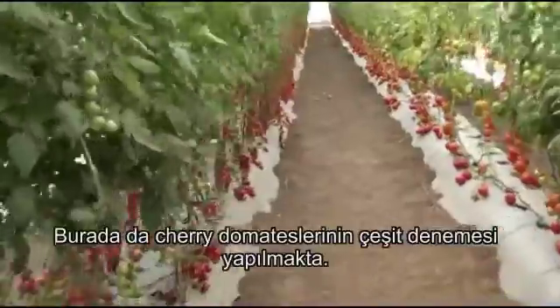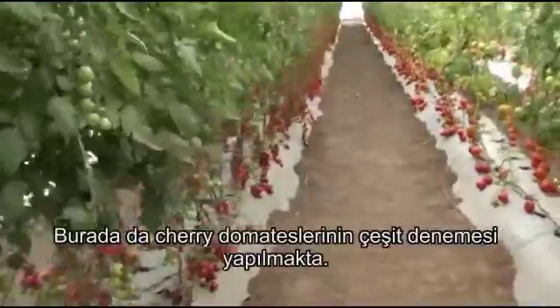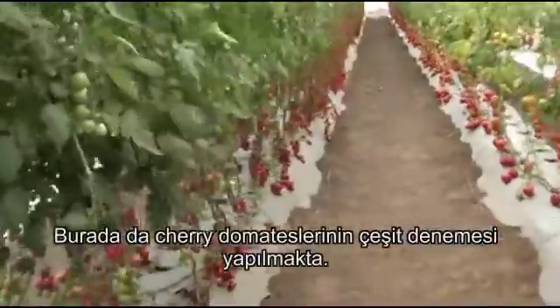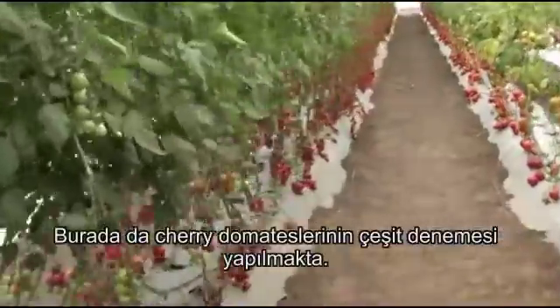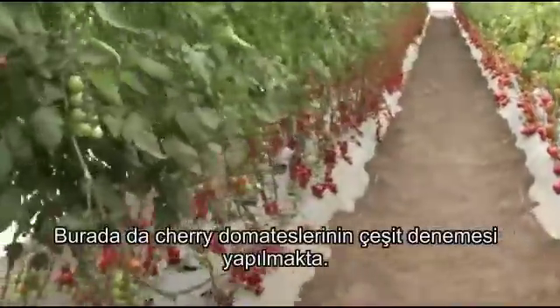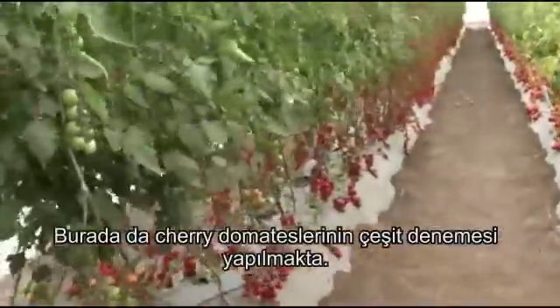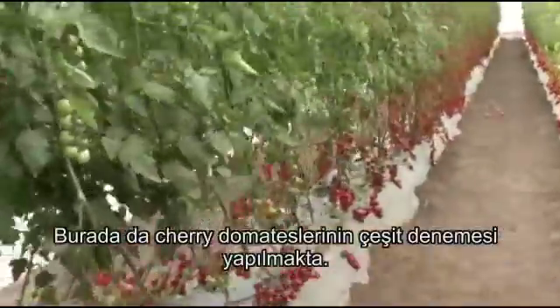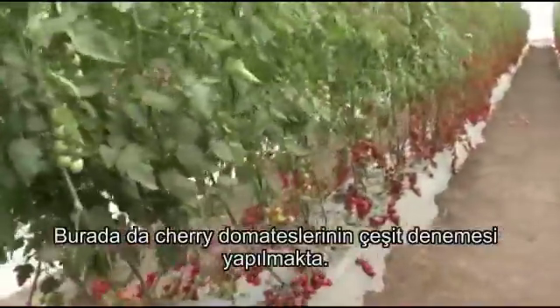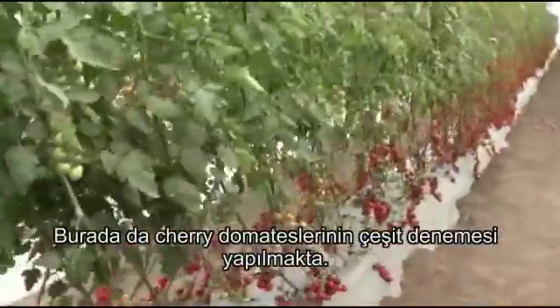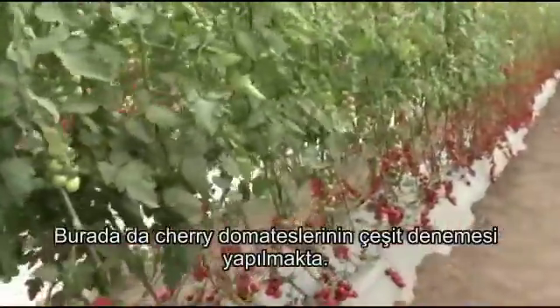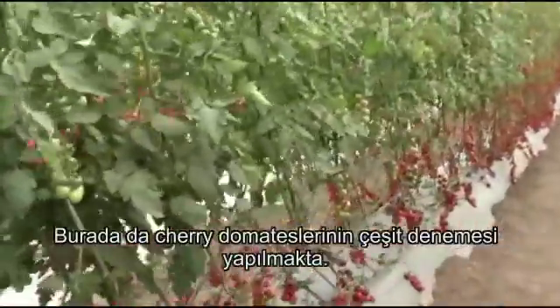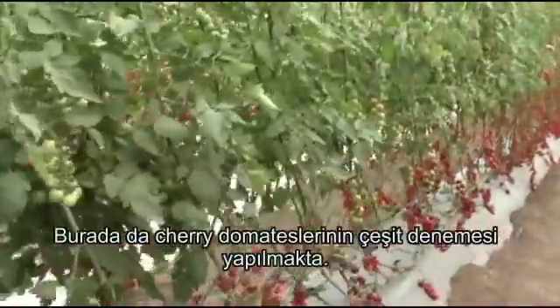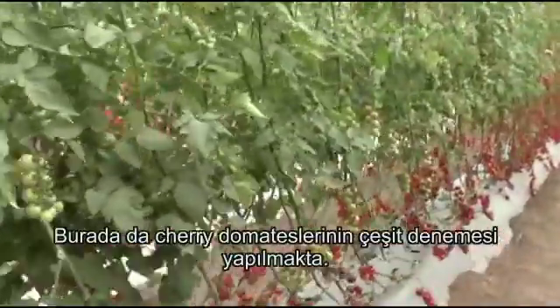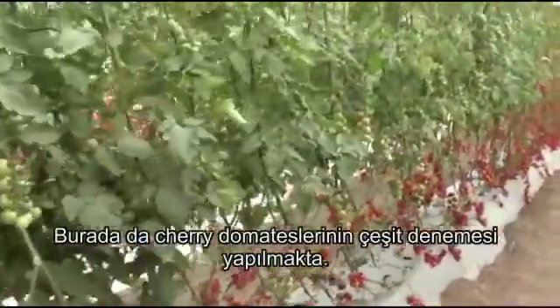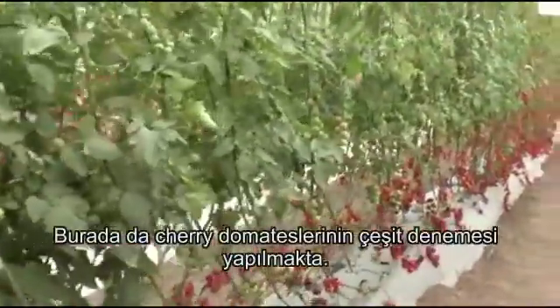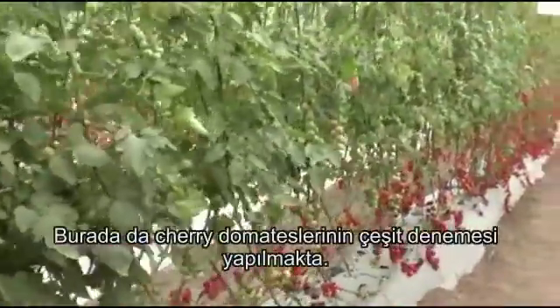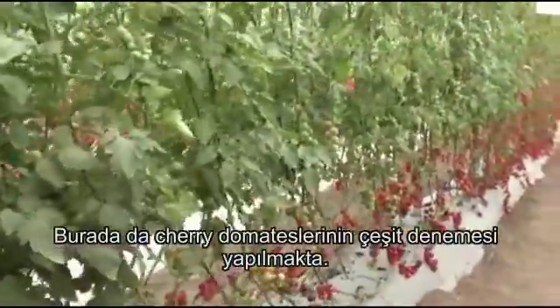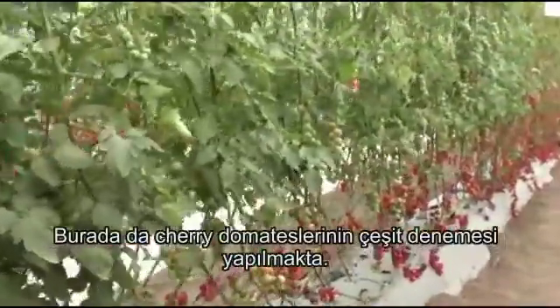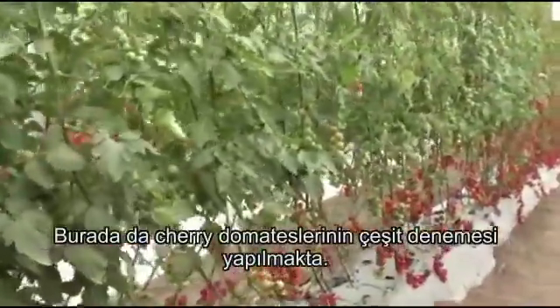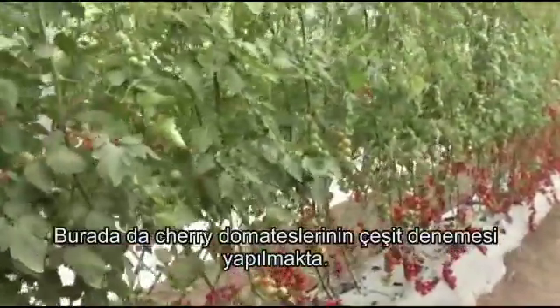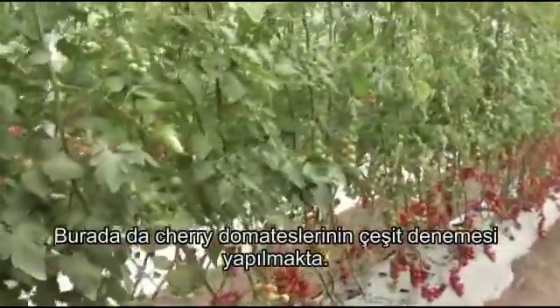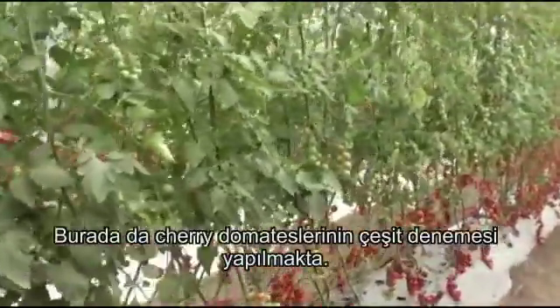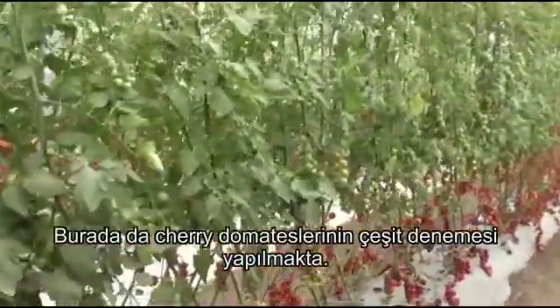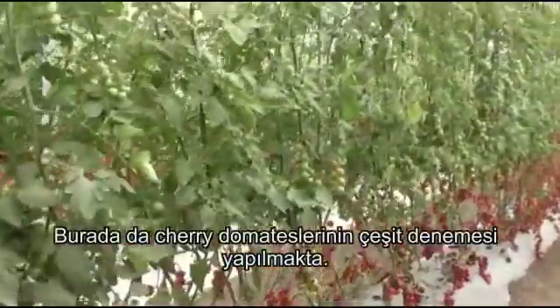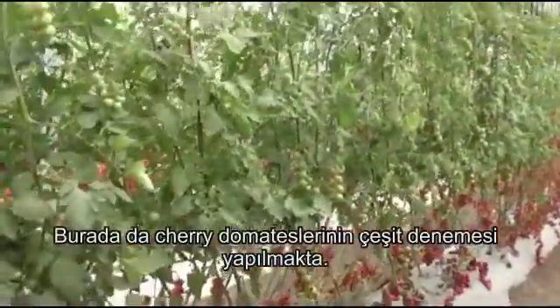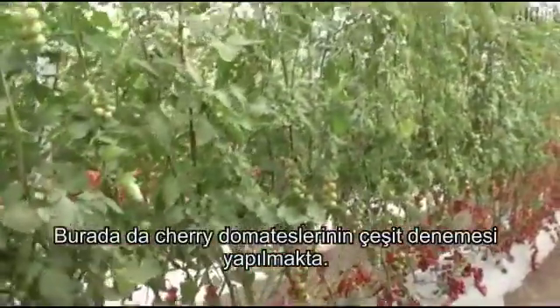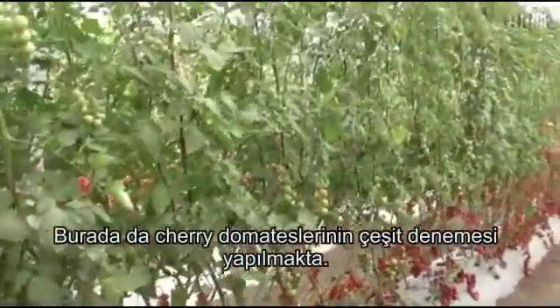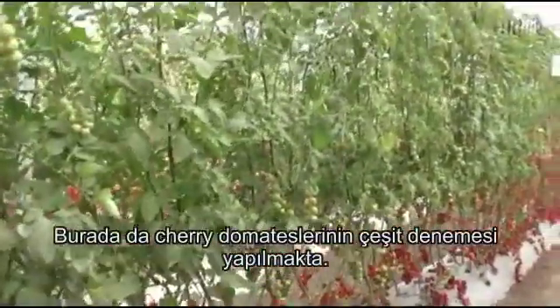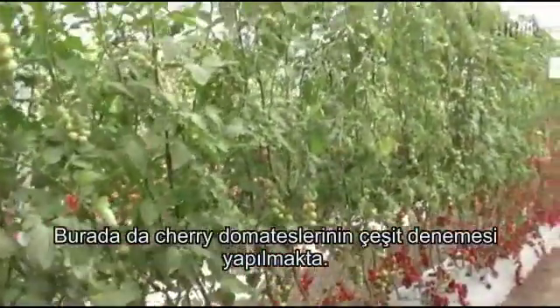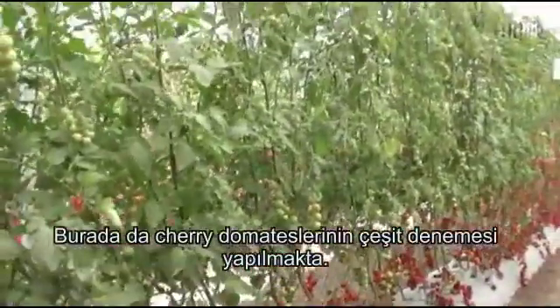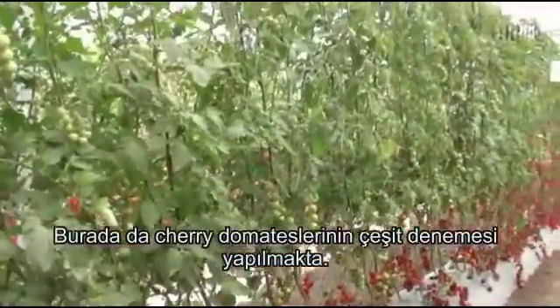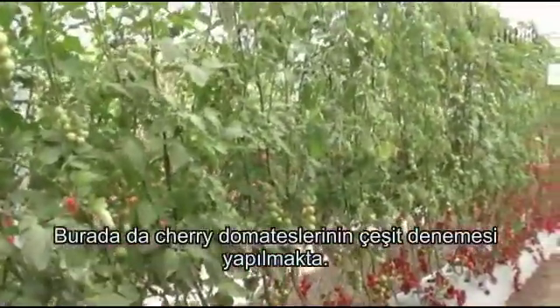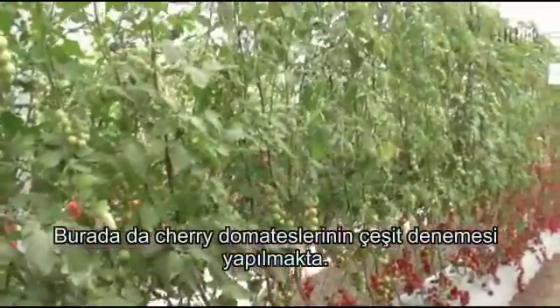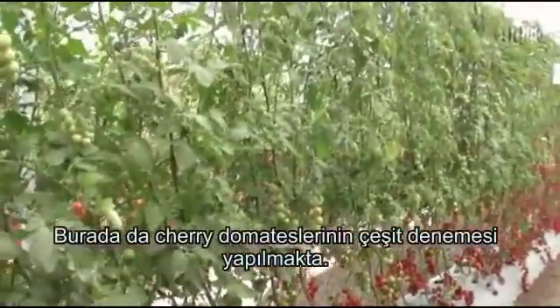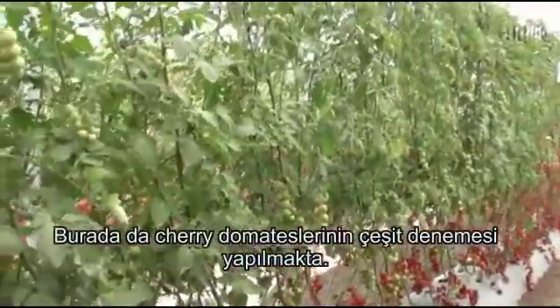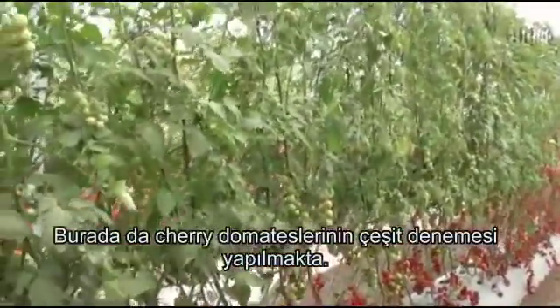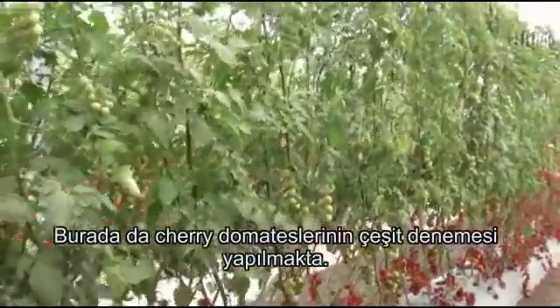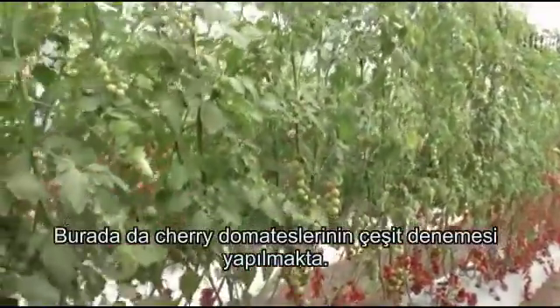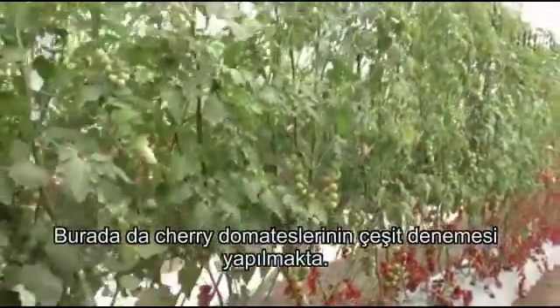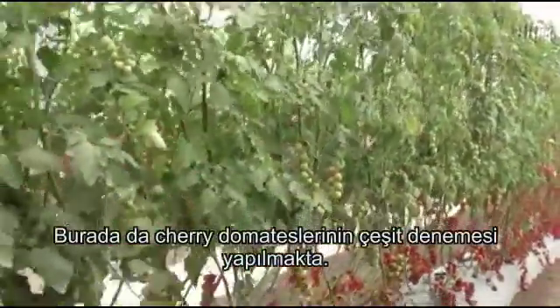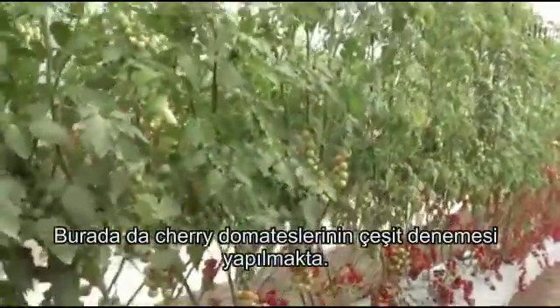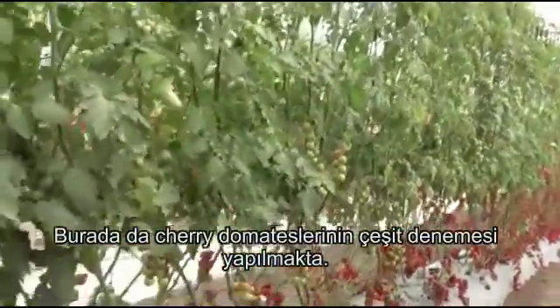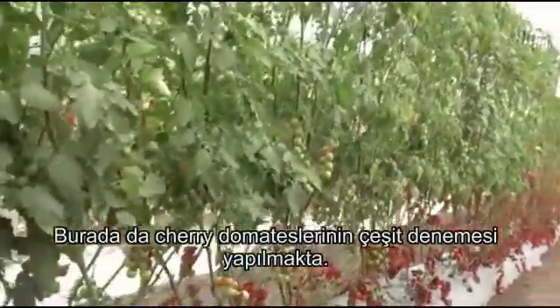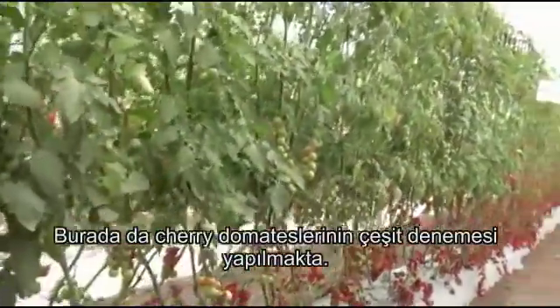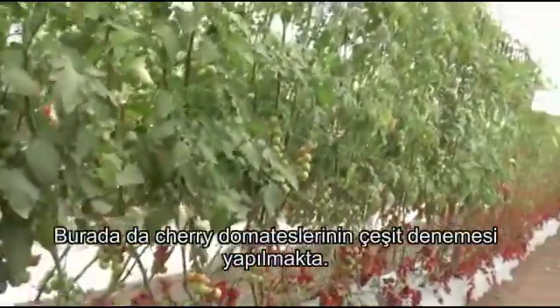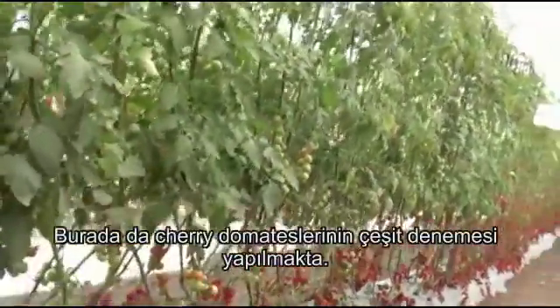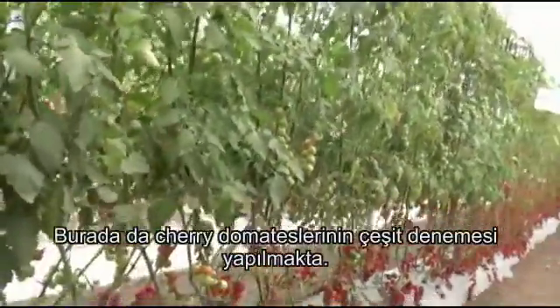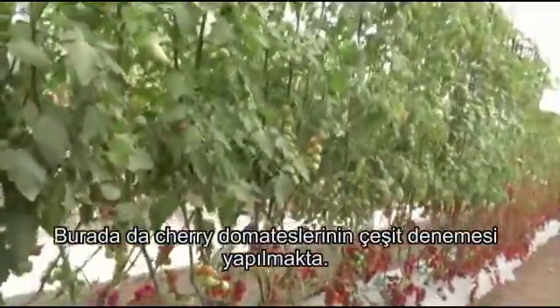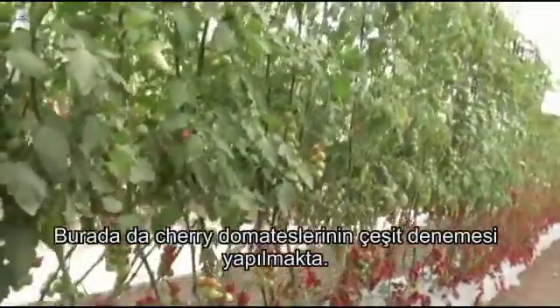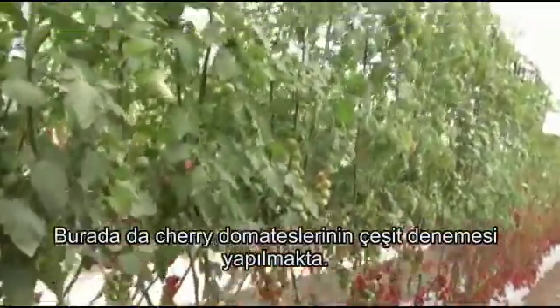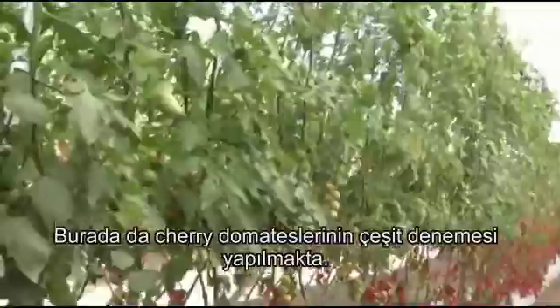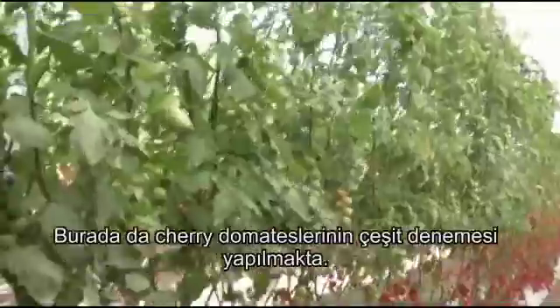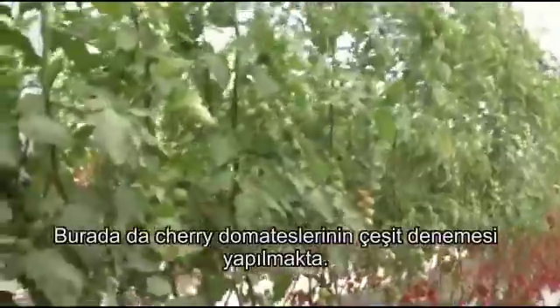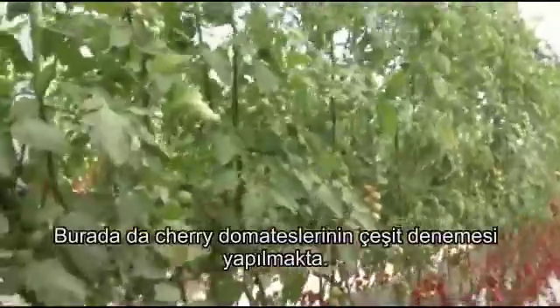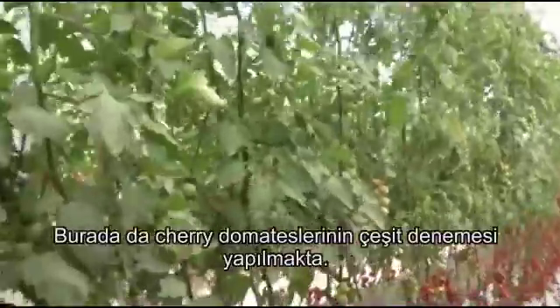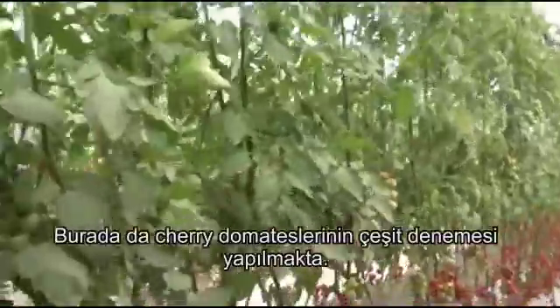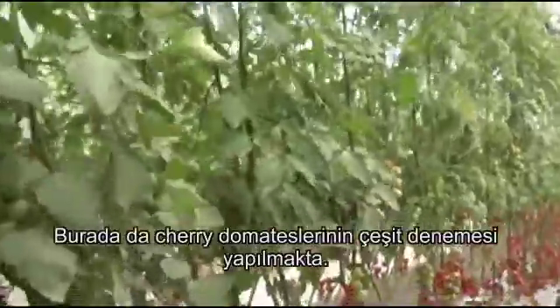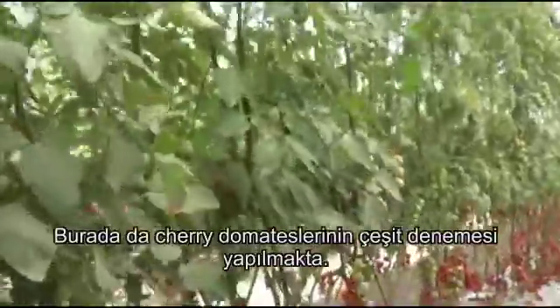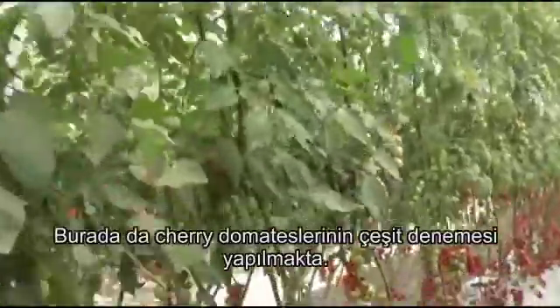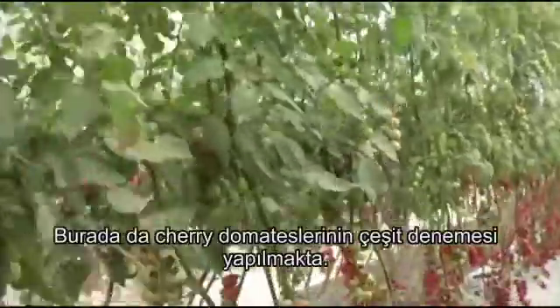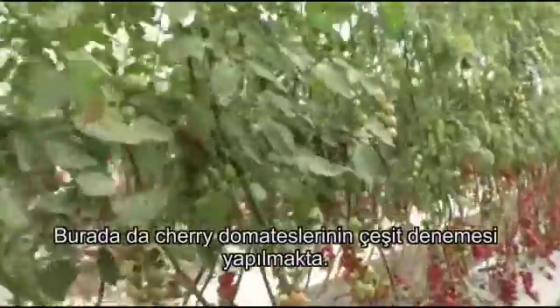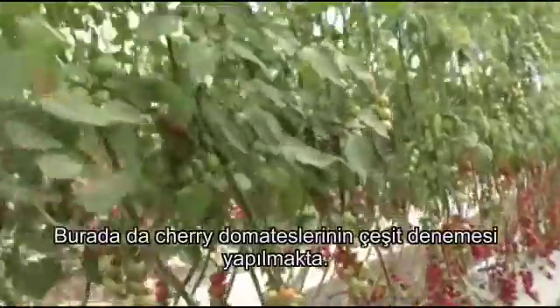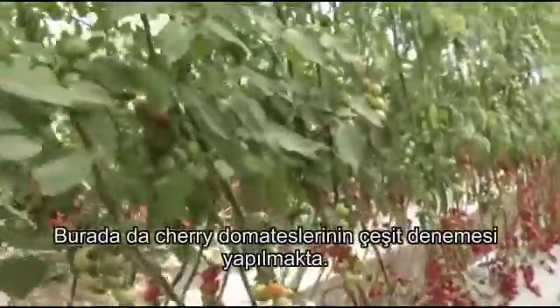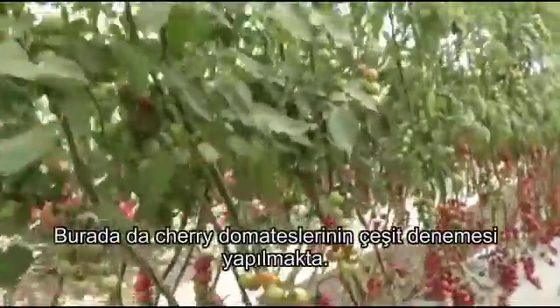Here we can see variety trials of cherry tomatoes.